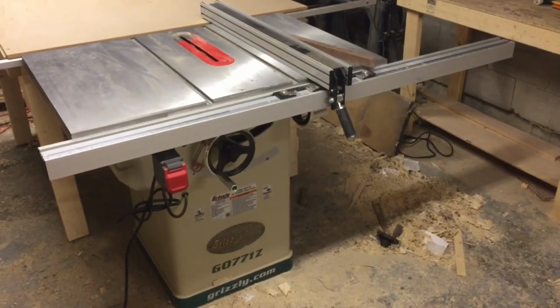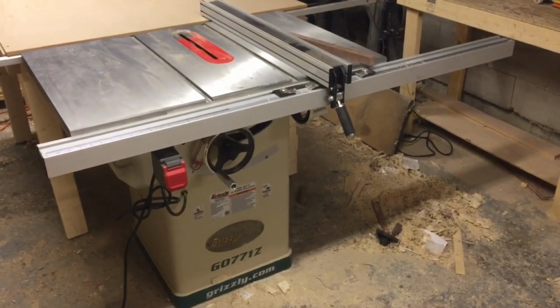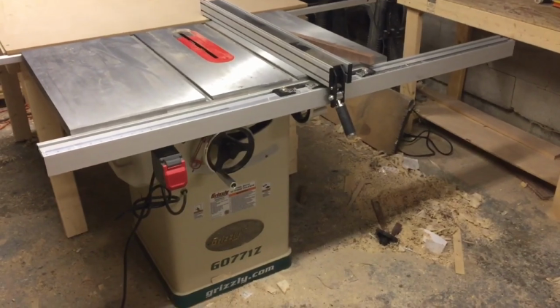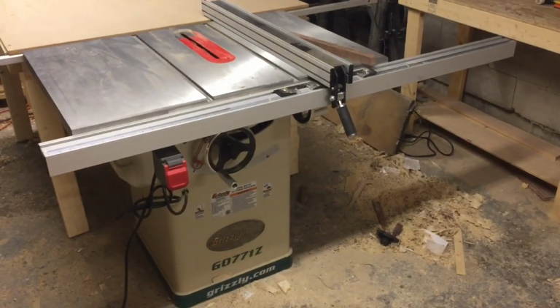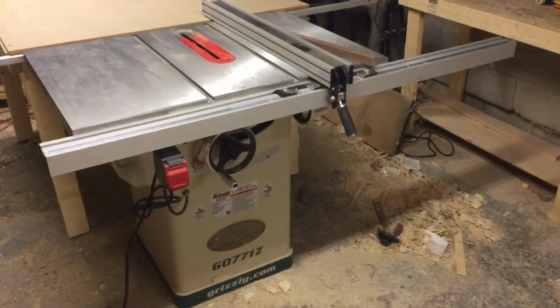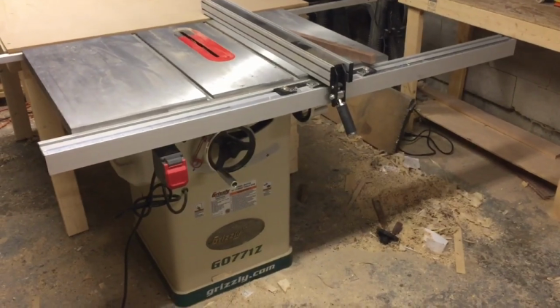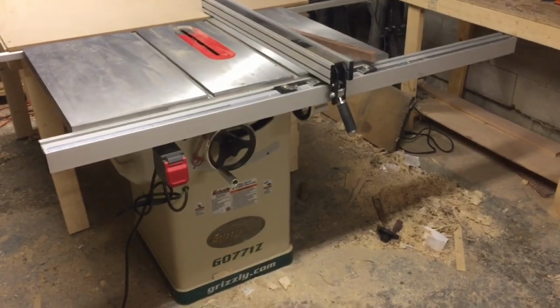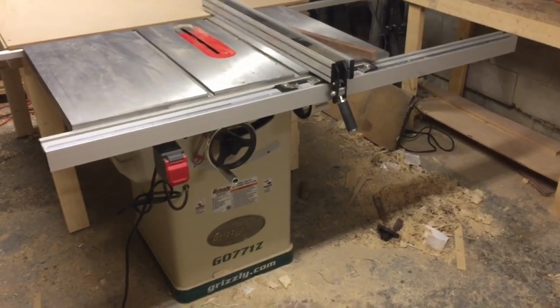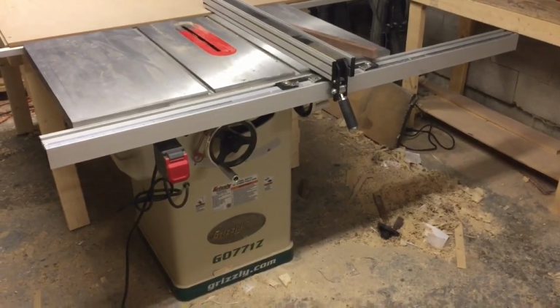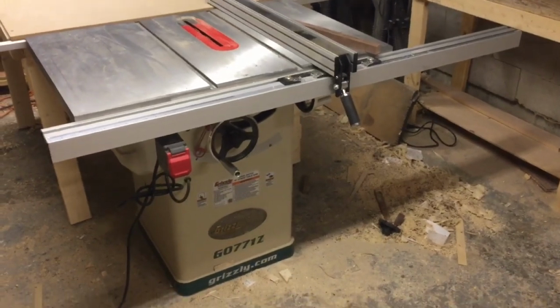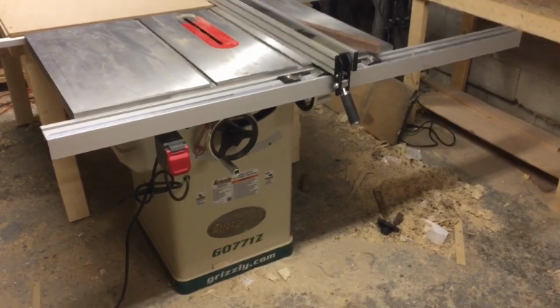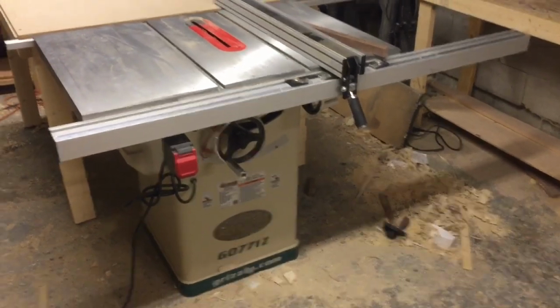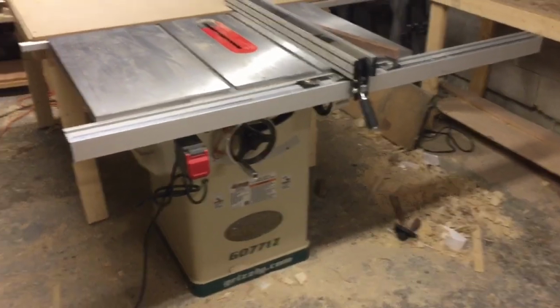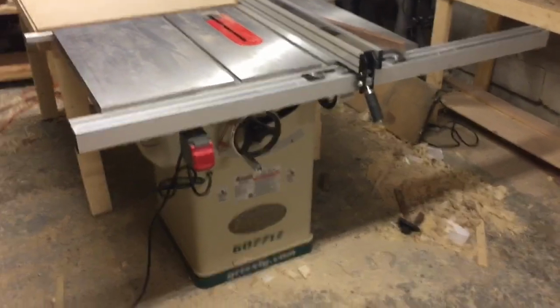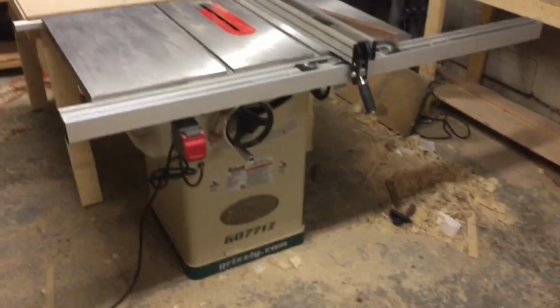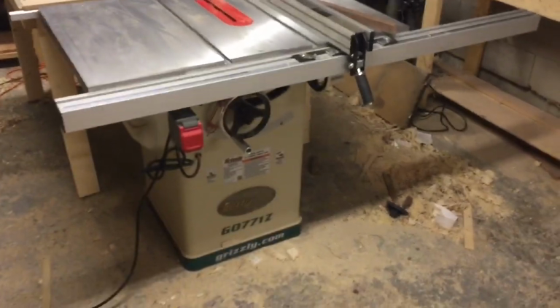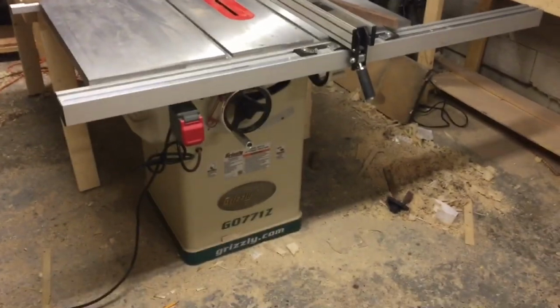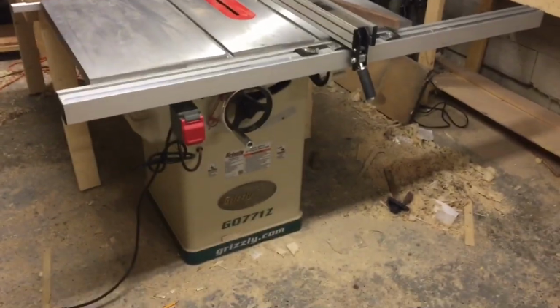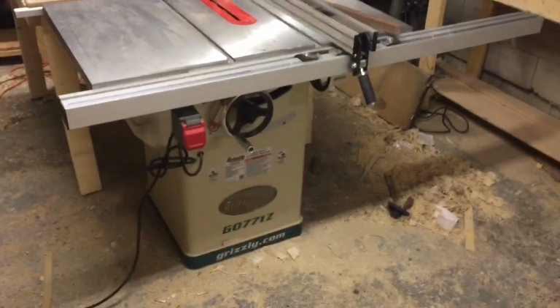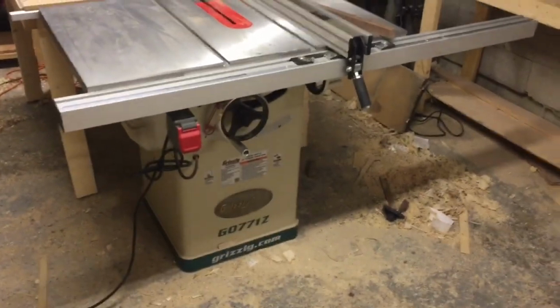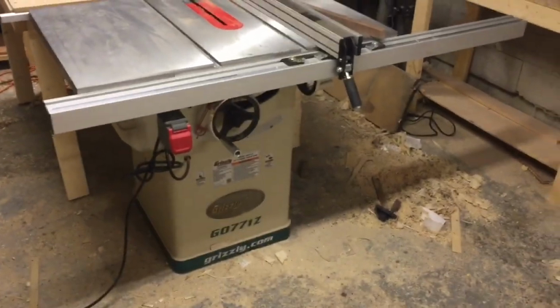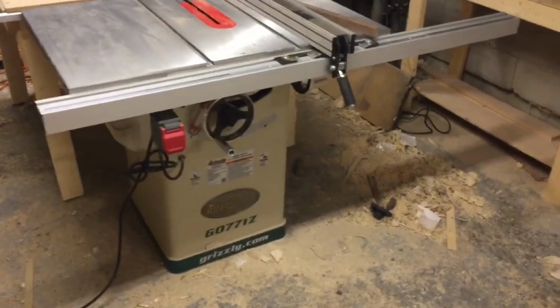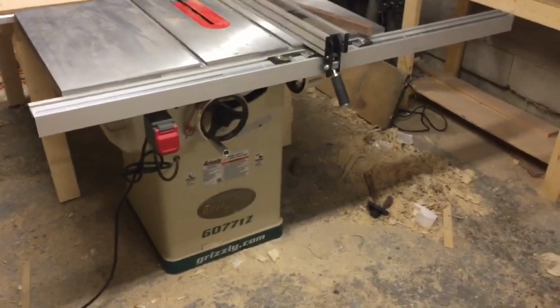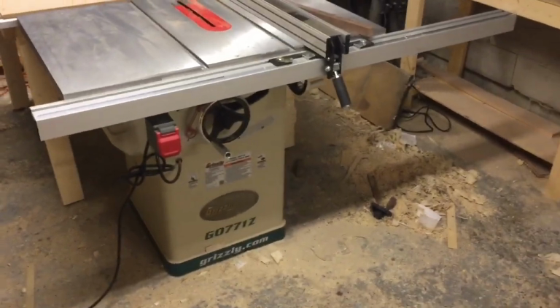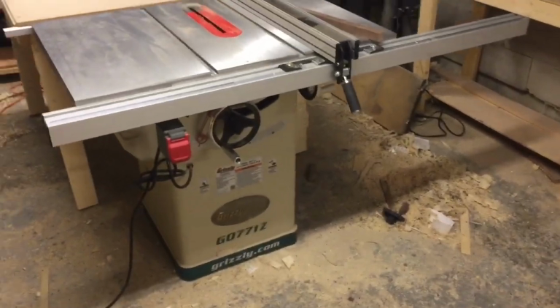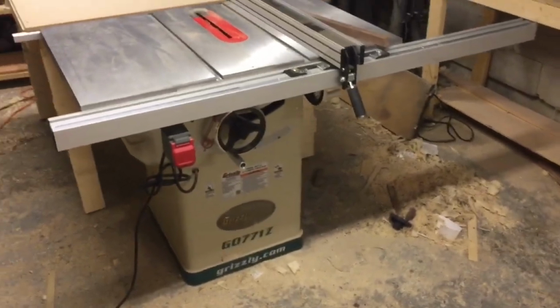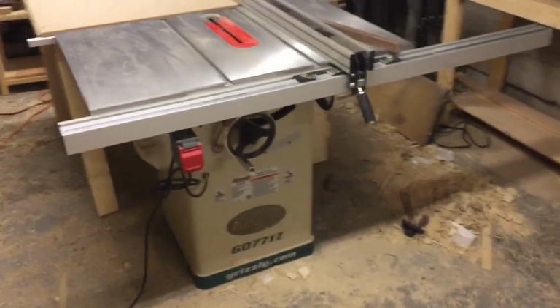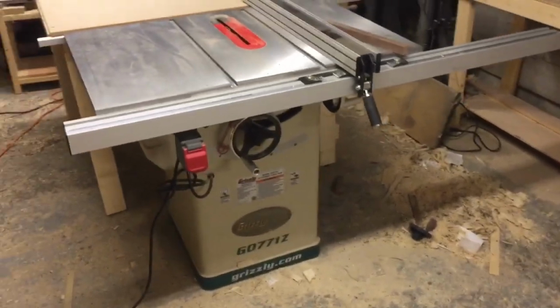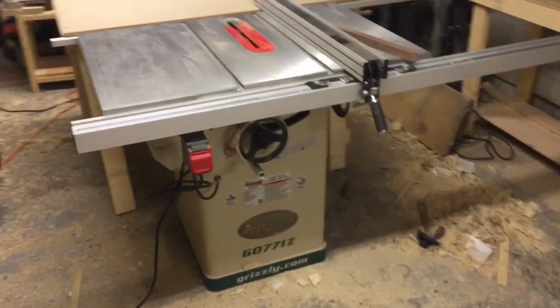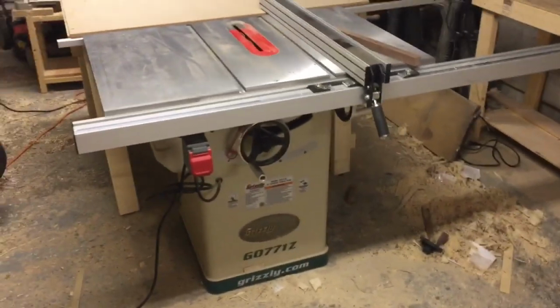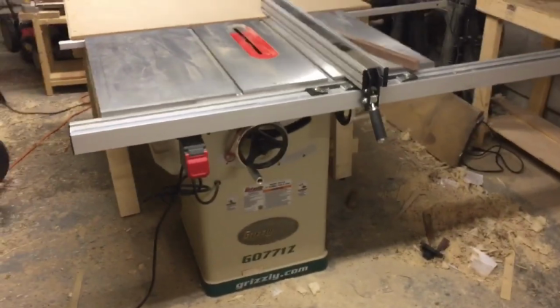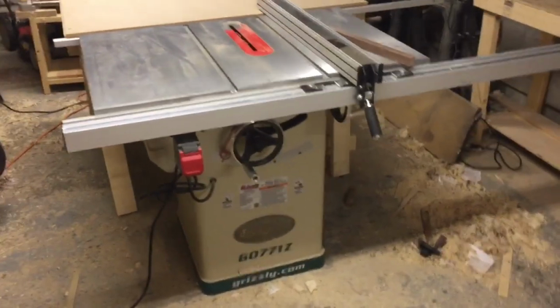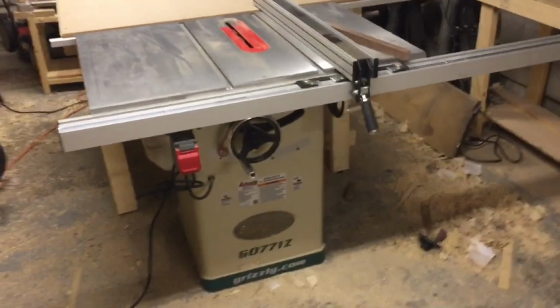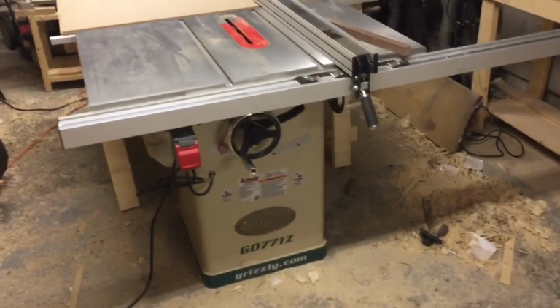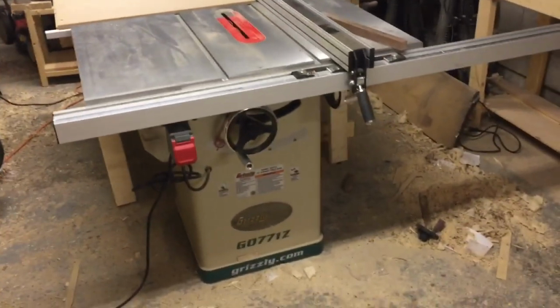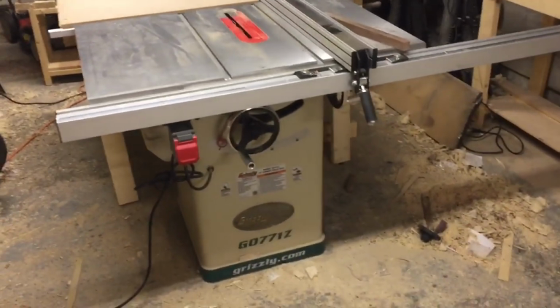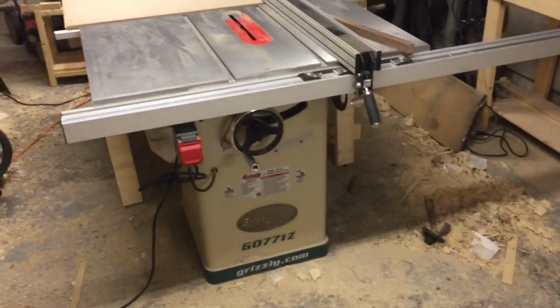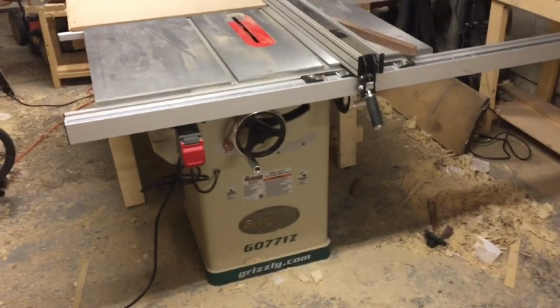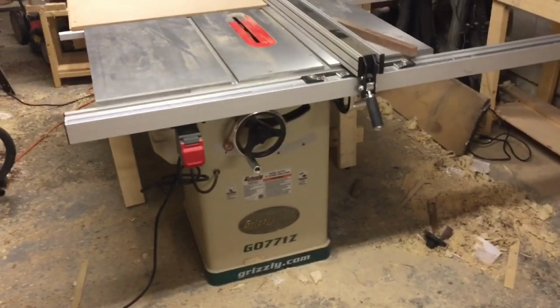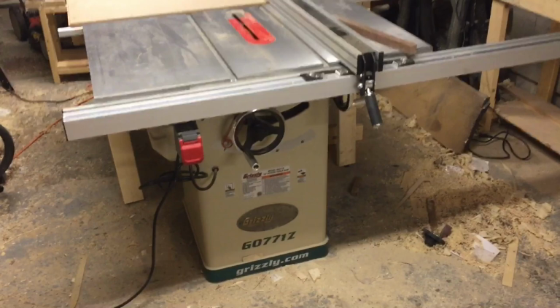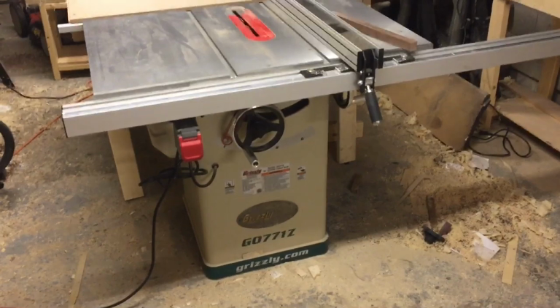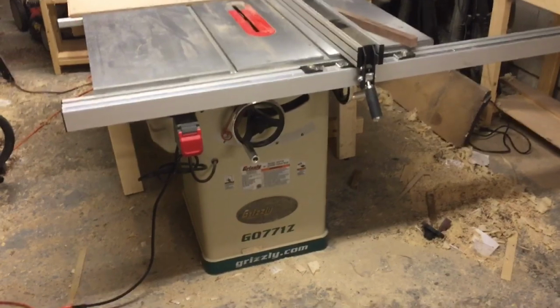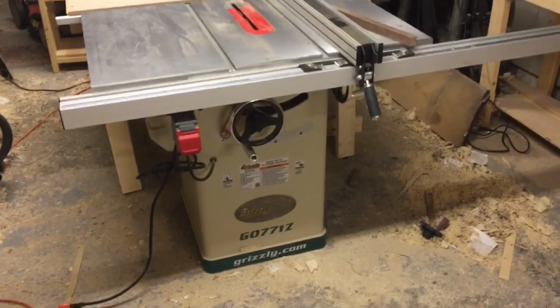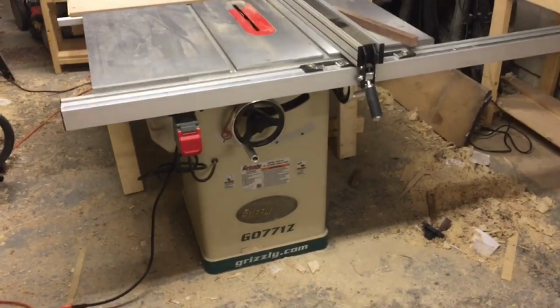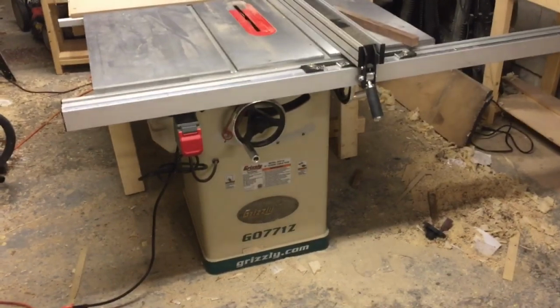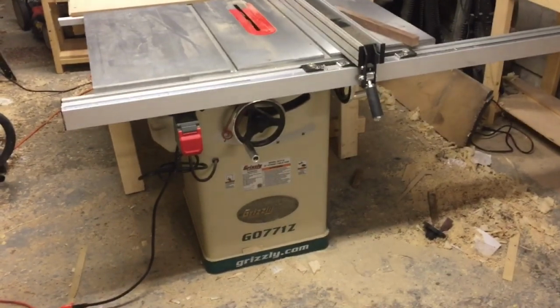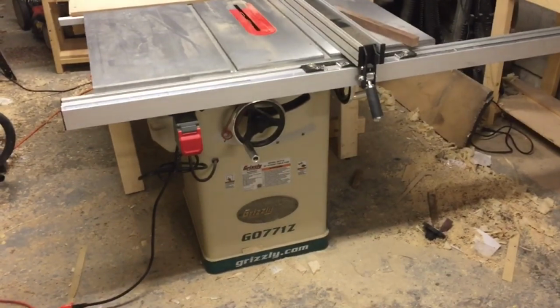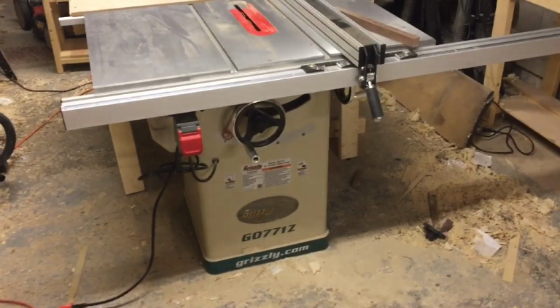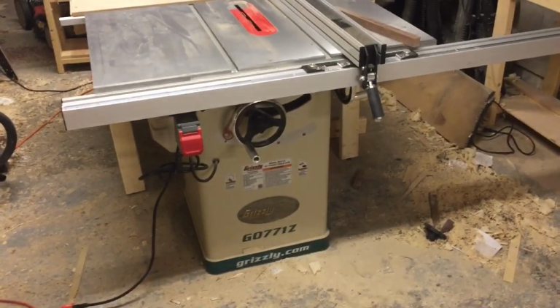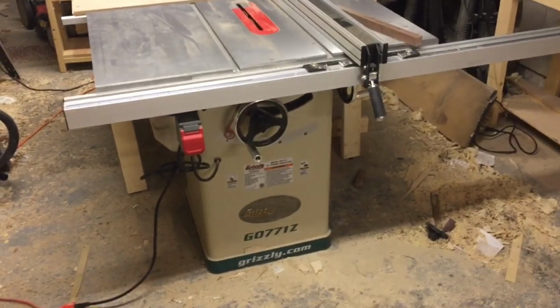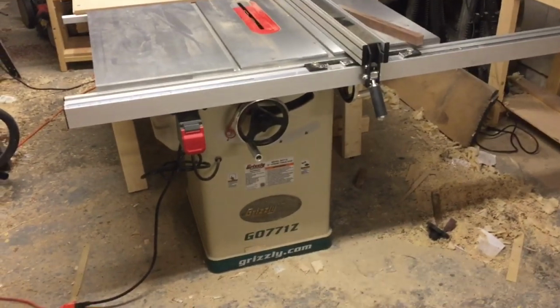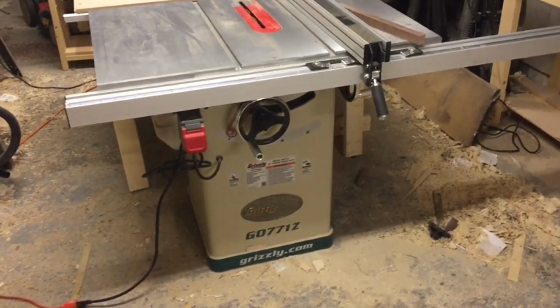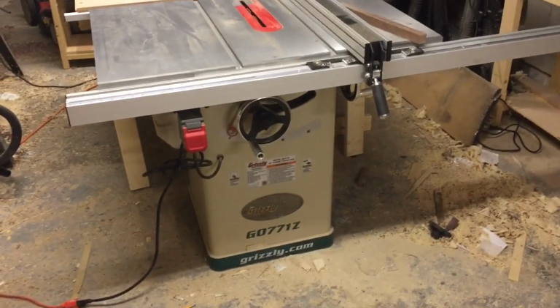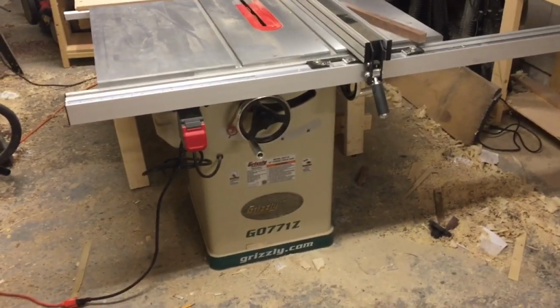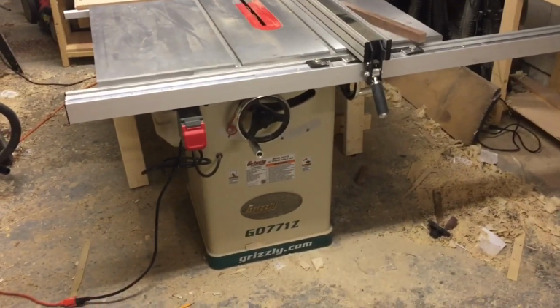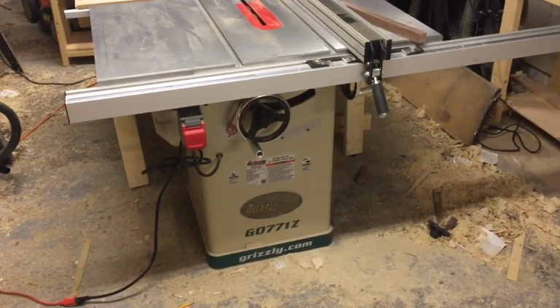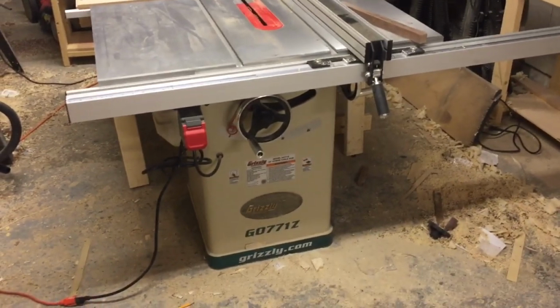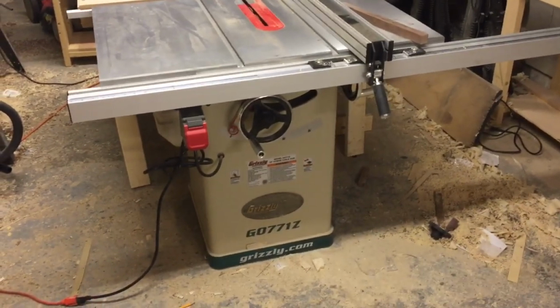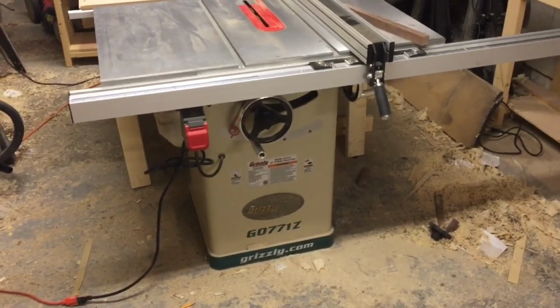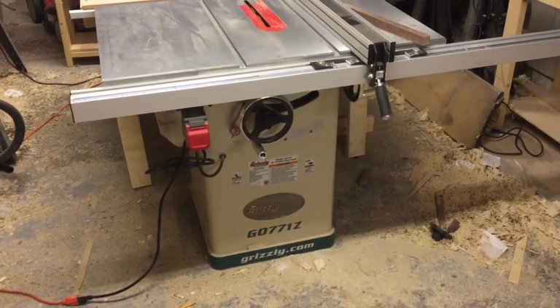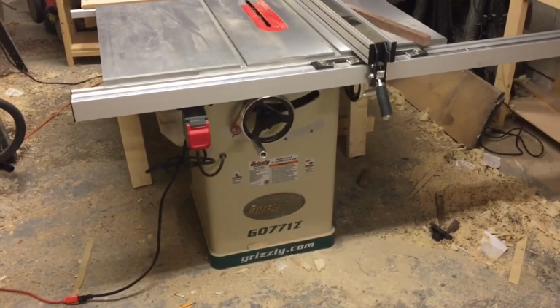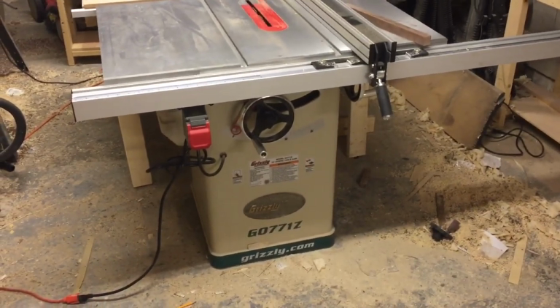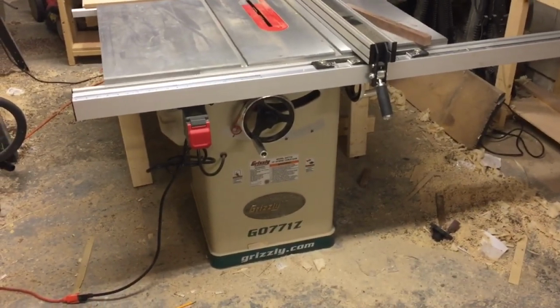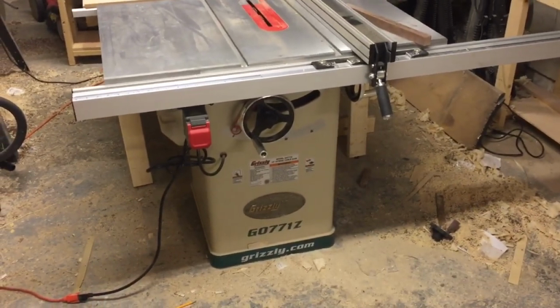Hey guys, it's Chris. Just wanted to put together a little review of the Grizzly G0771Z.